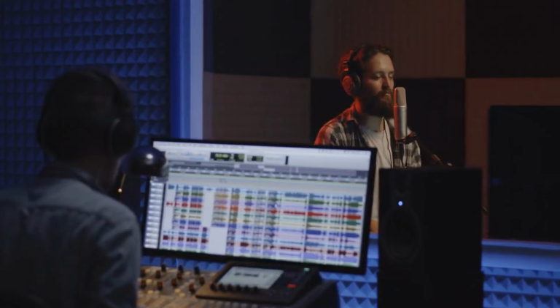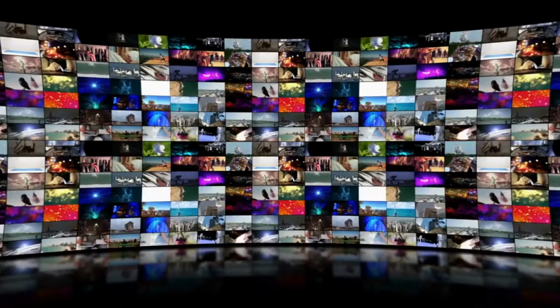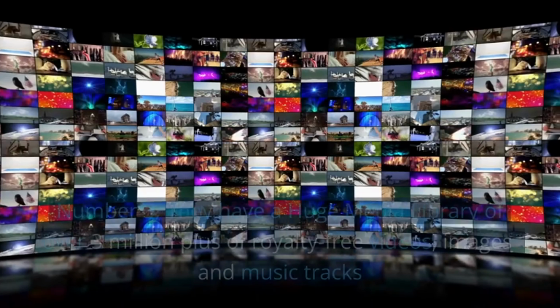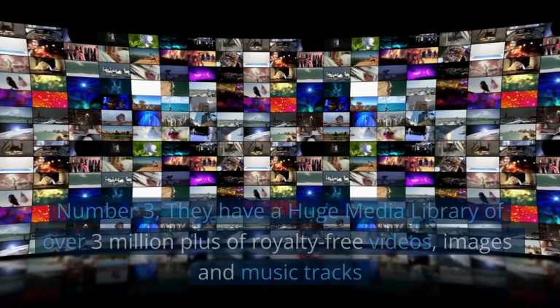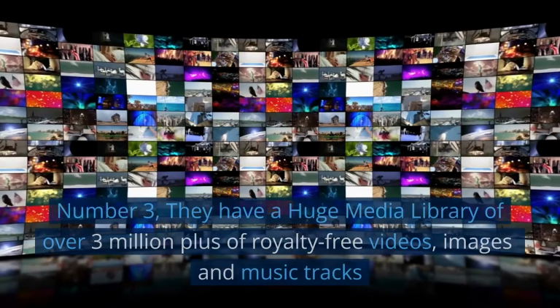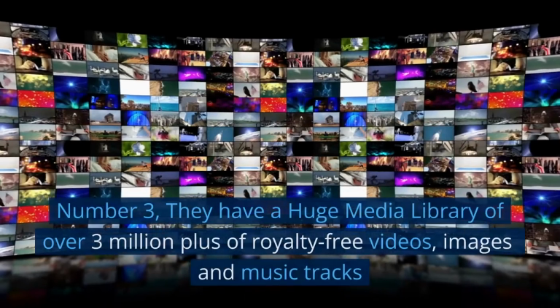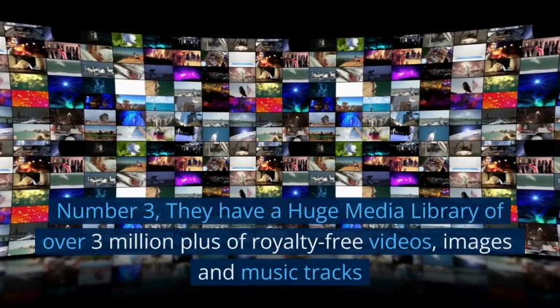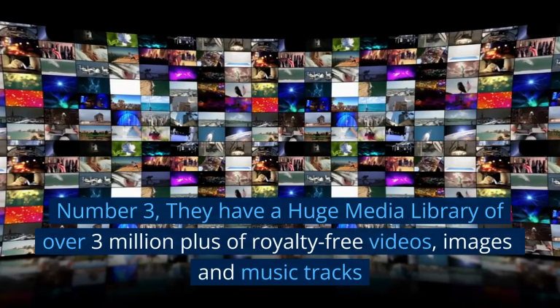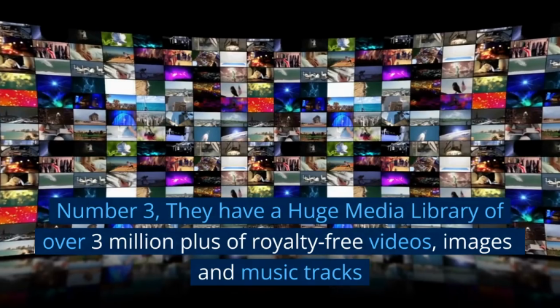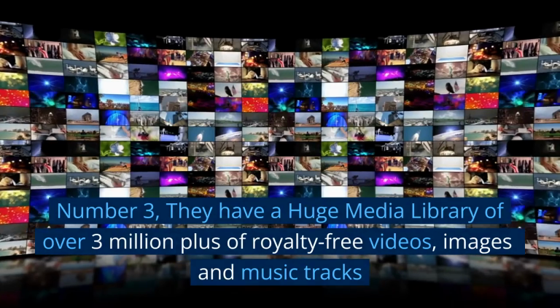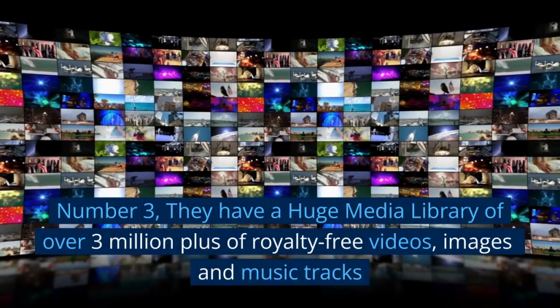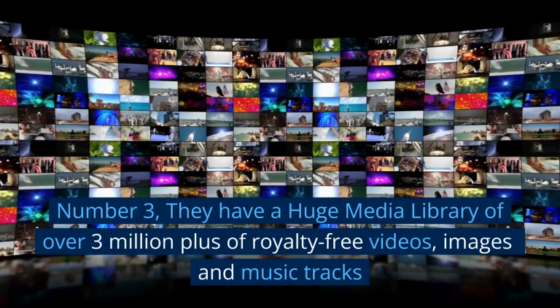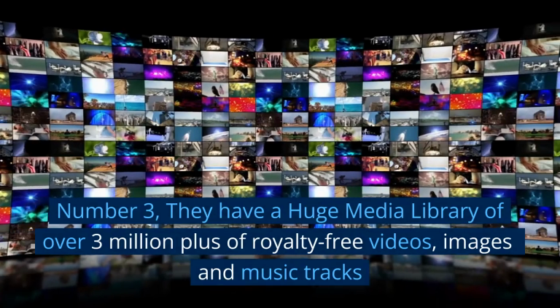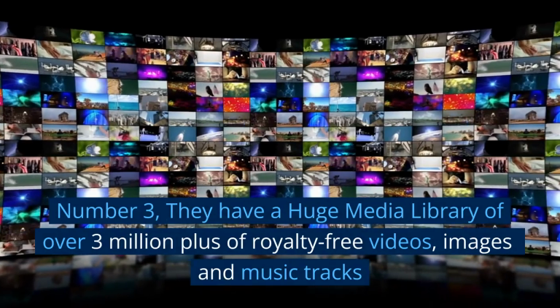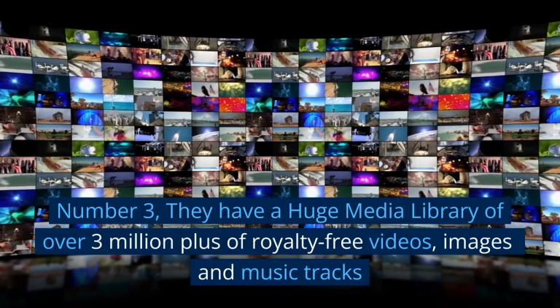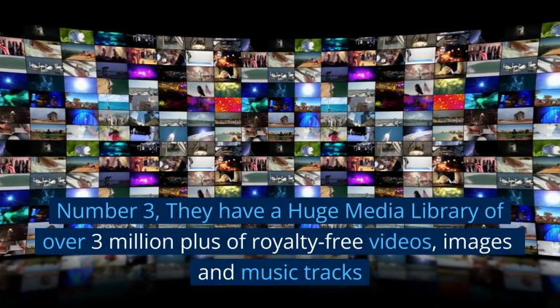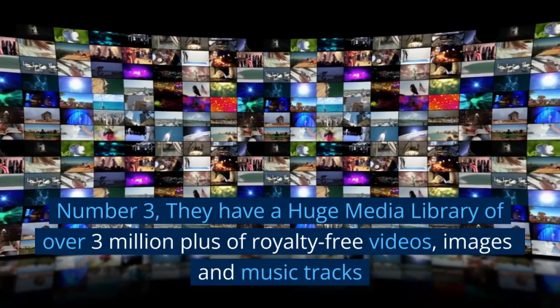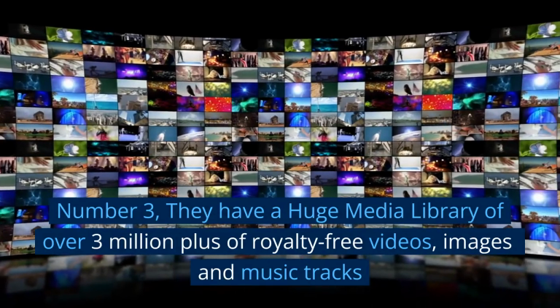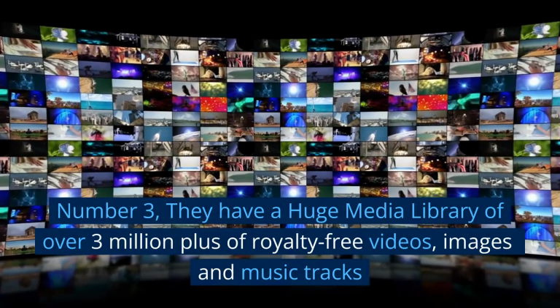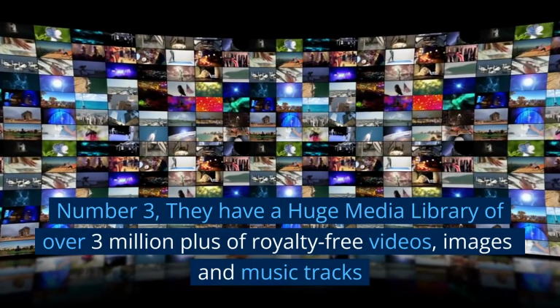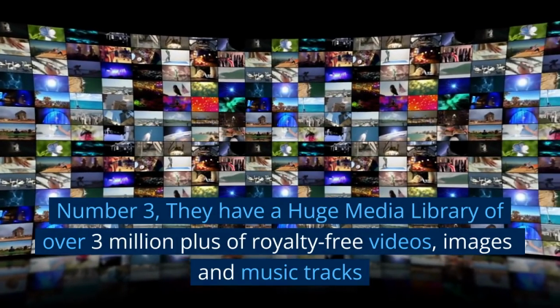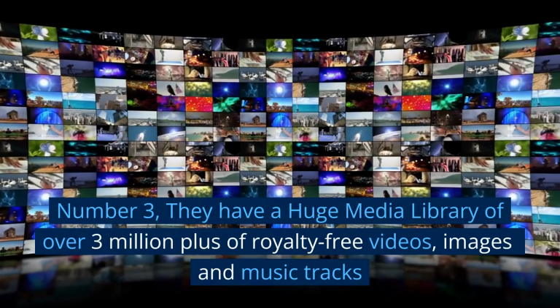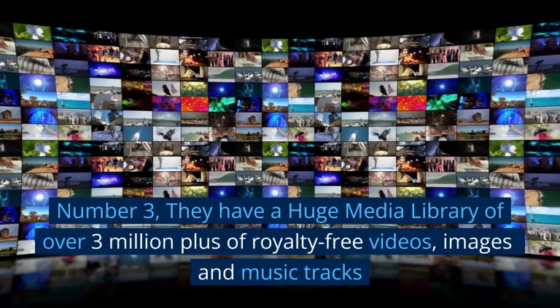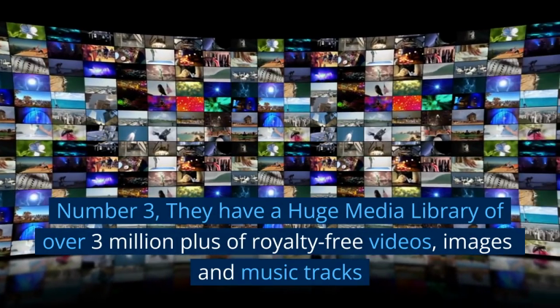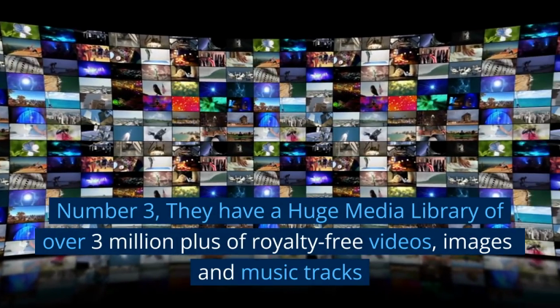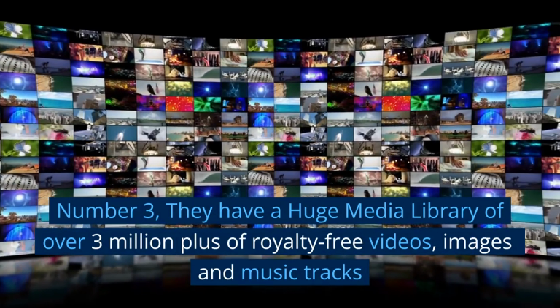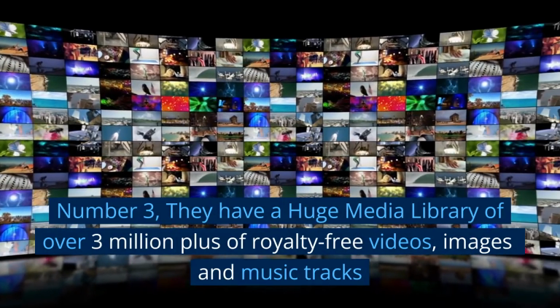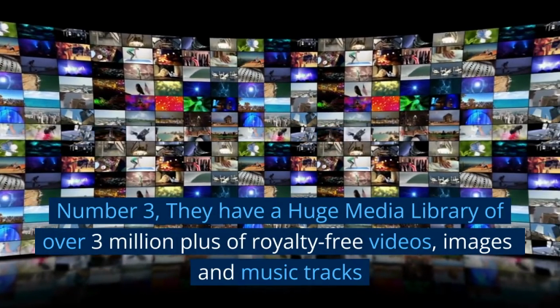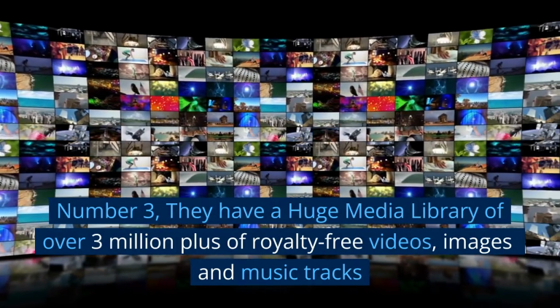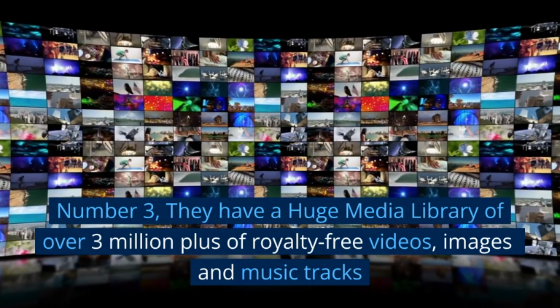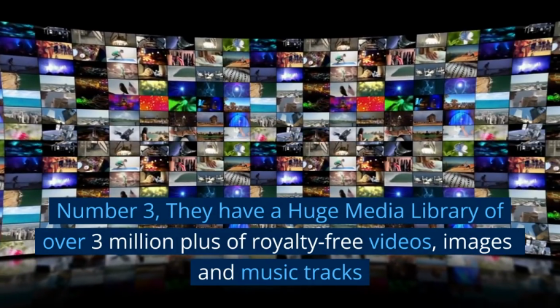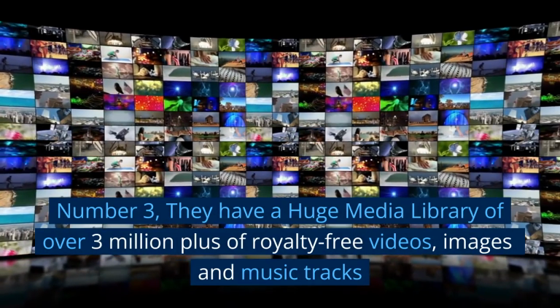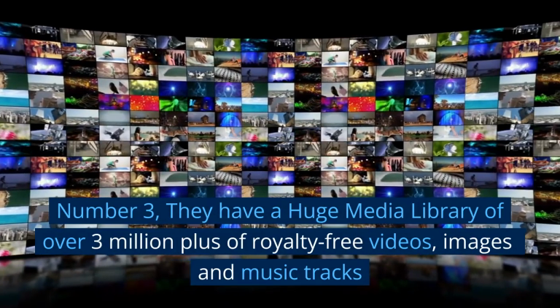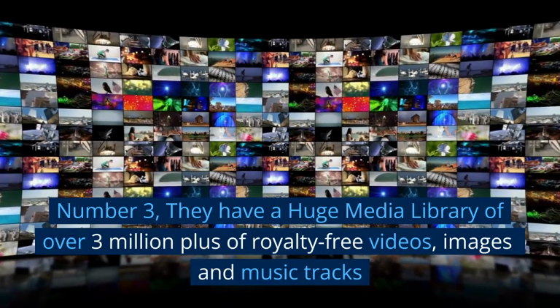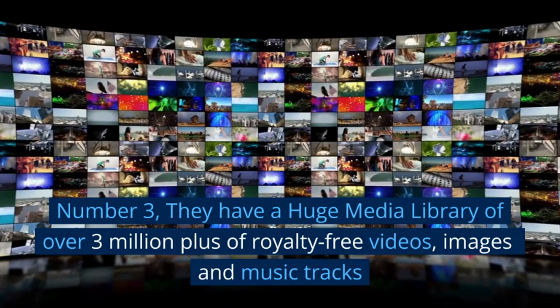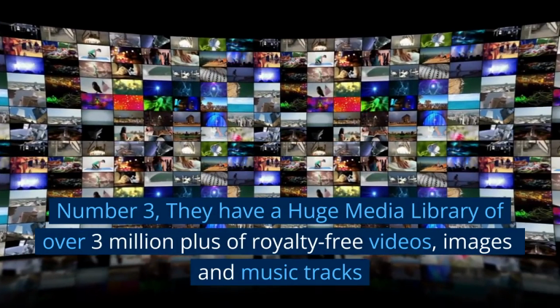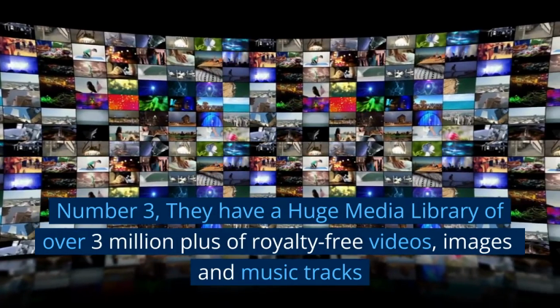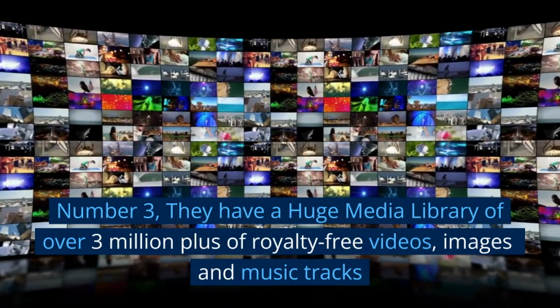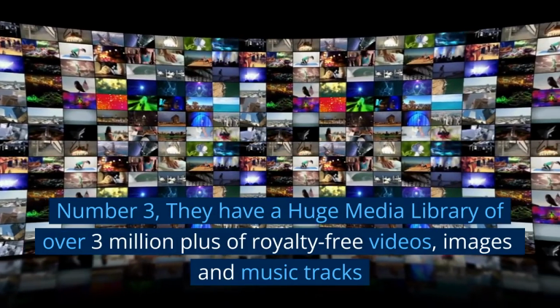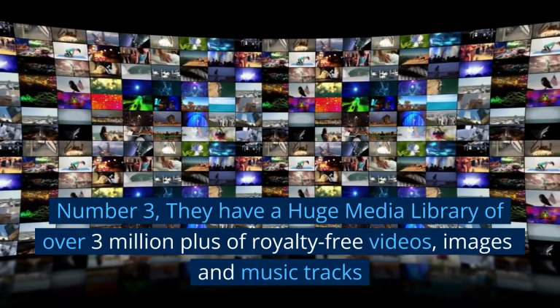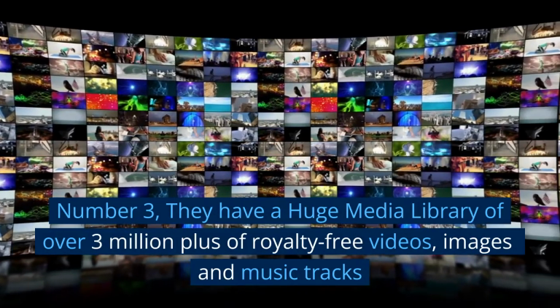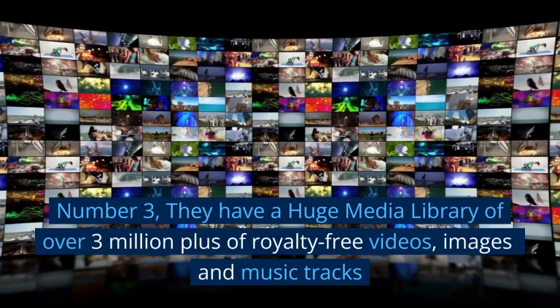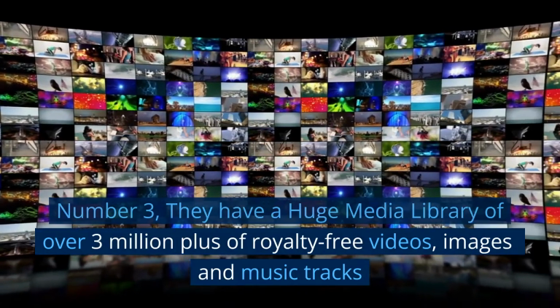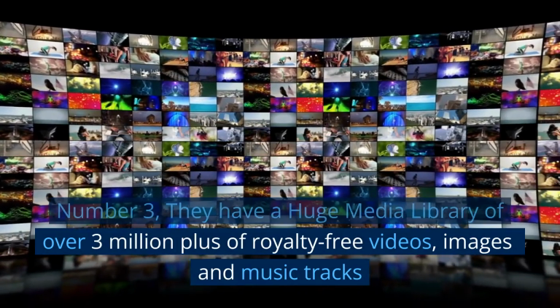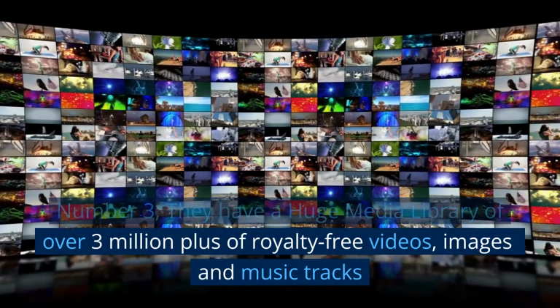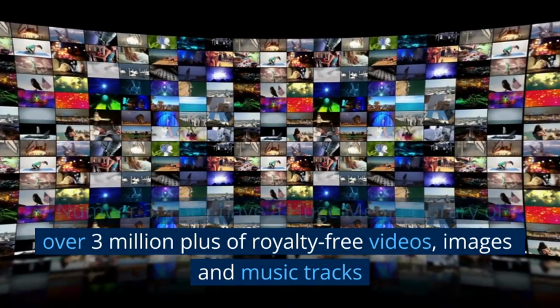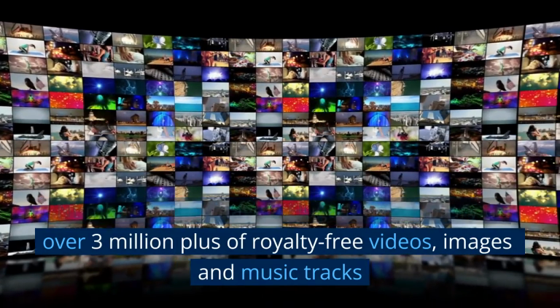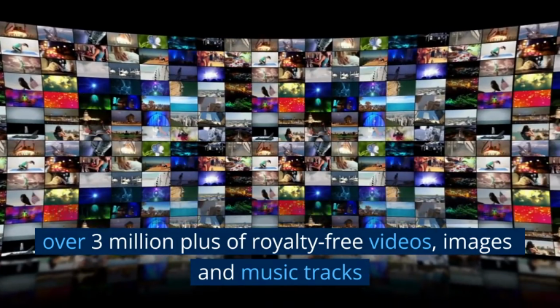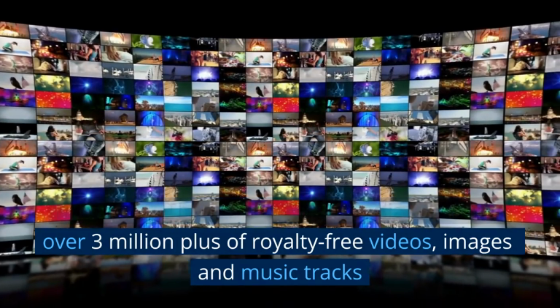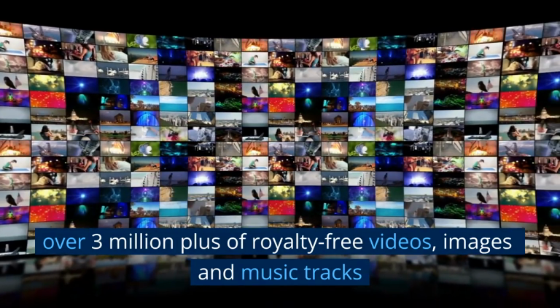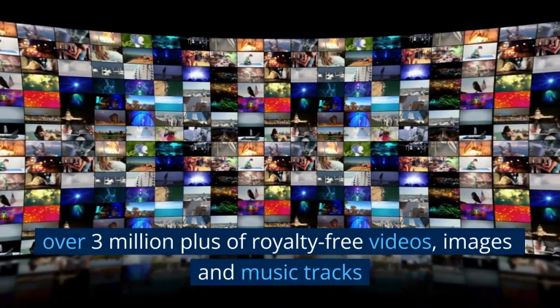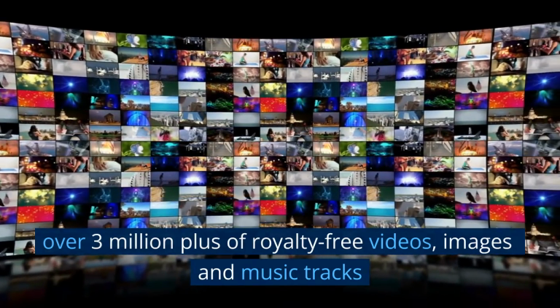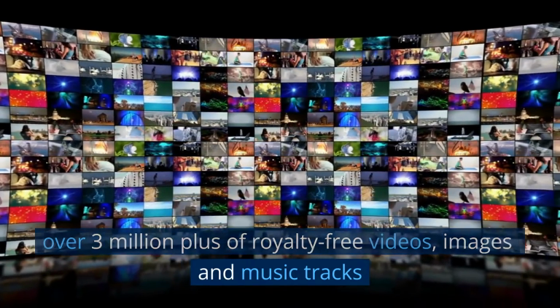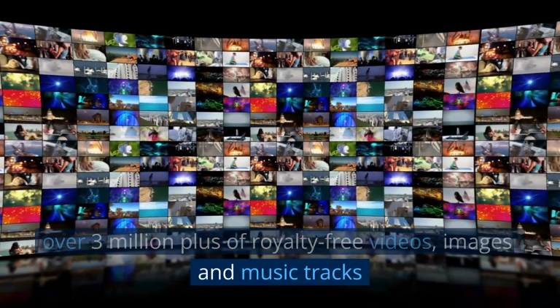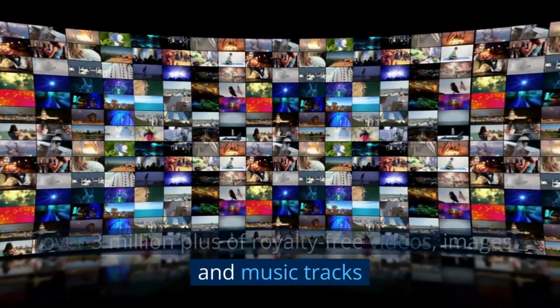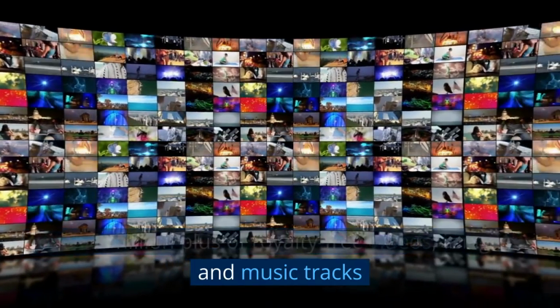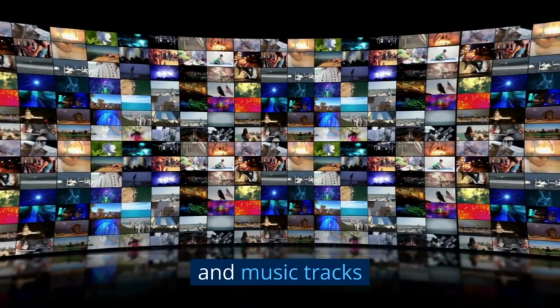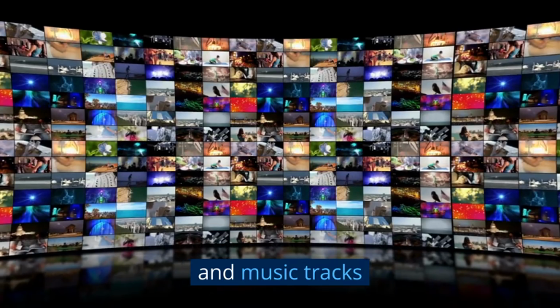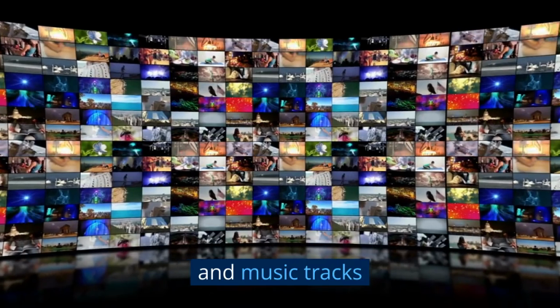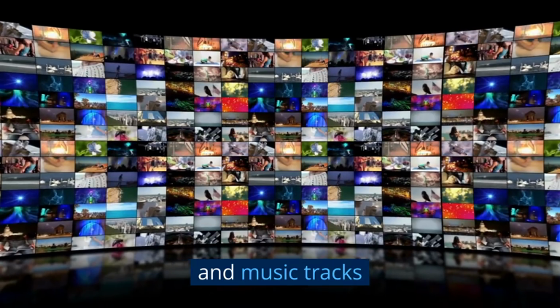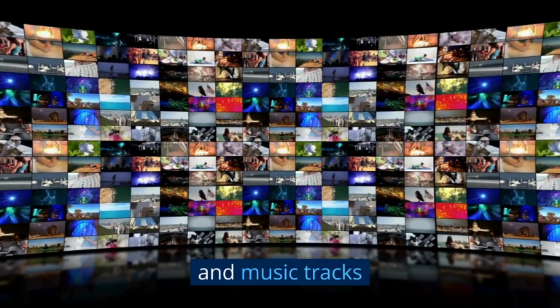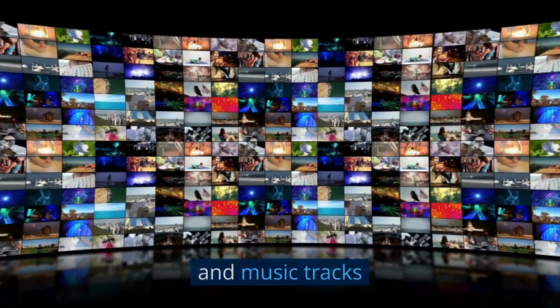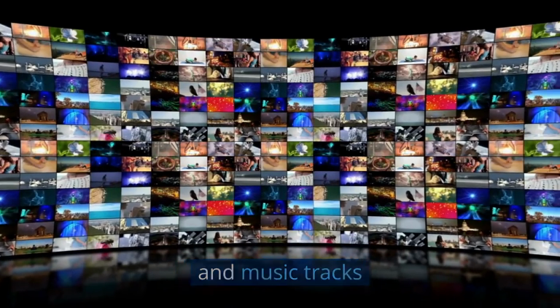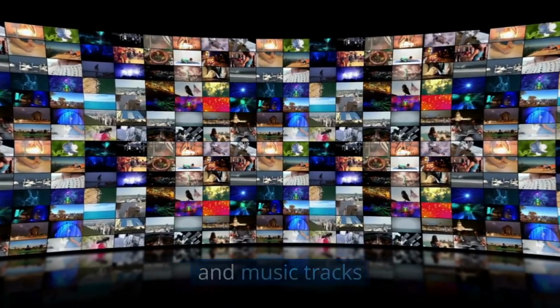Number 3: They have a huge media library of over 3 million plus royalty-free videos, images, and music tracks.